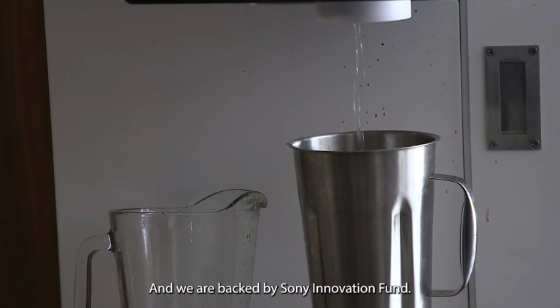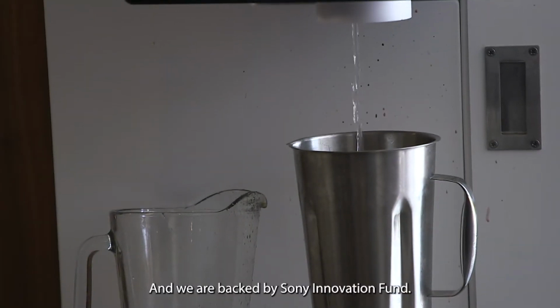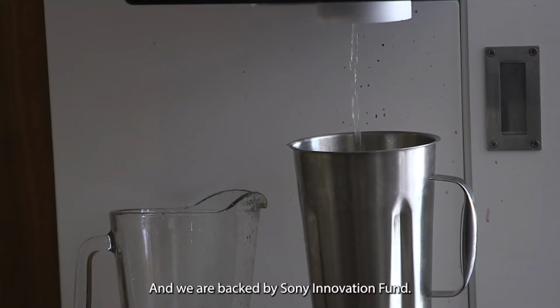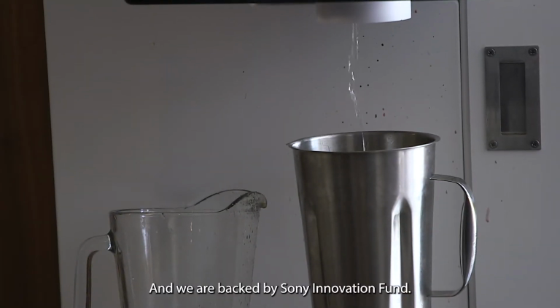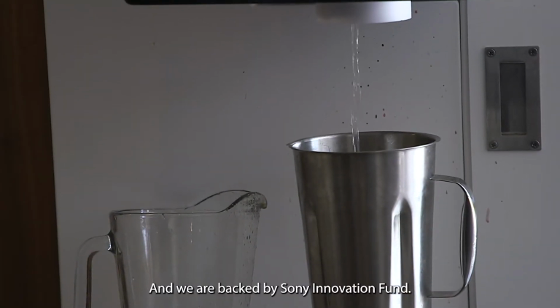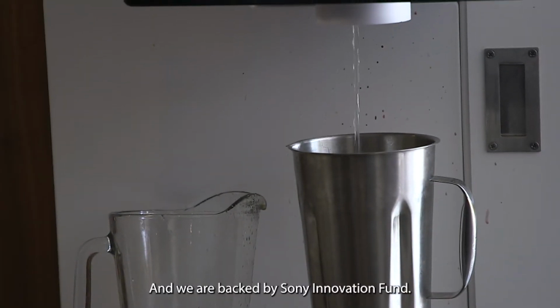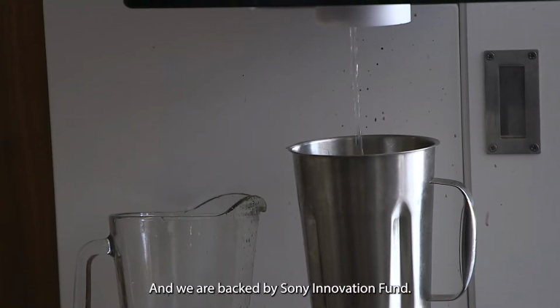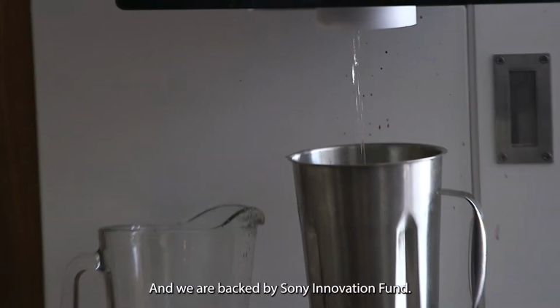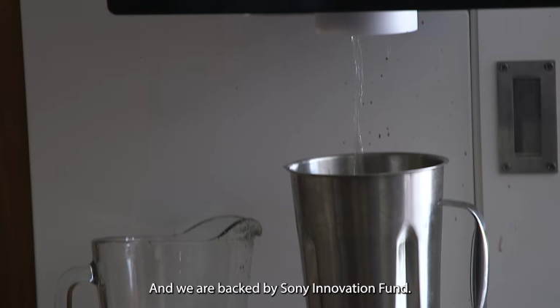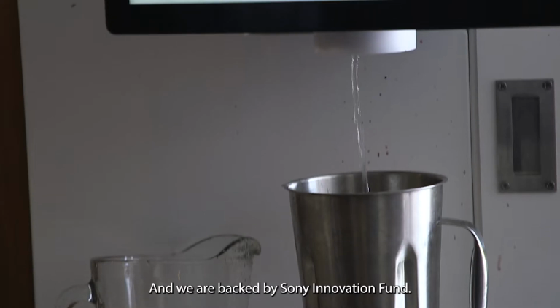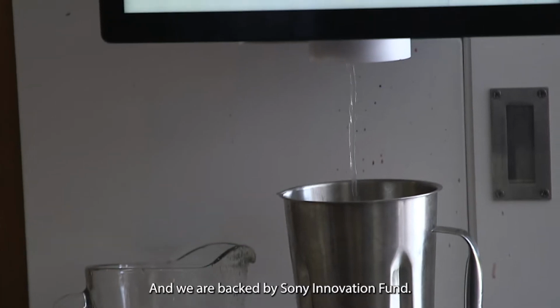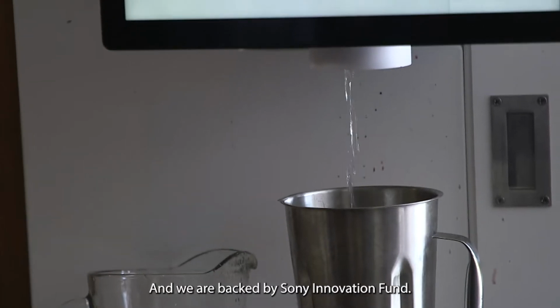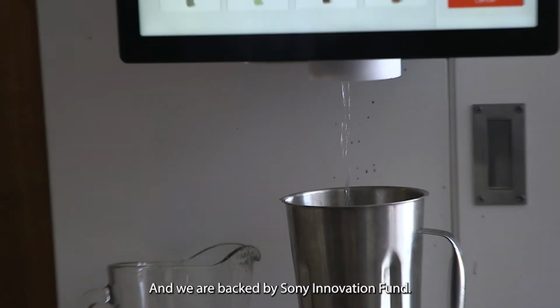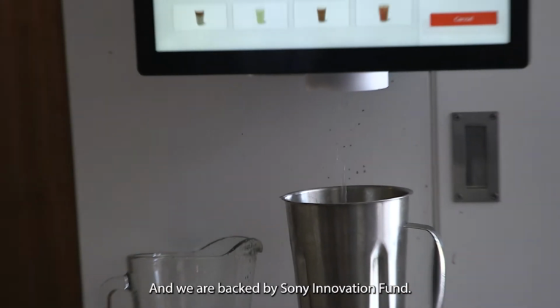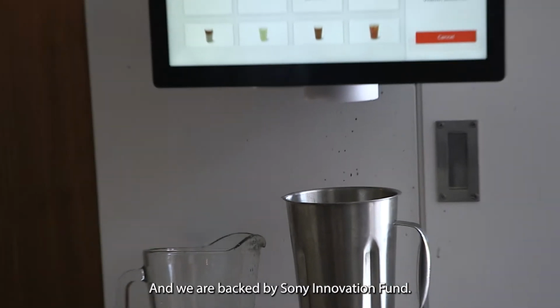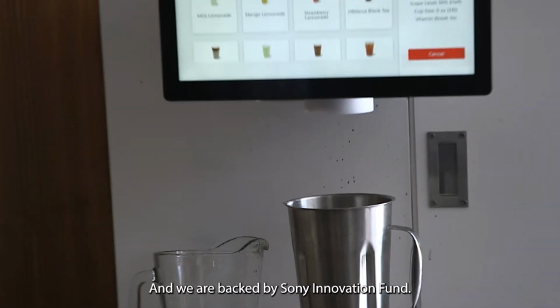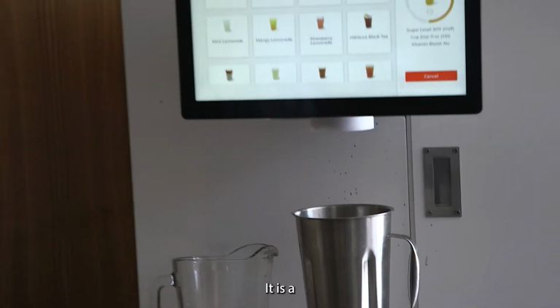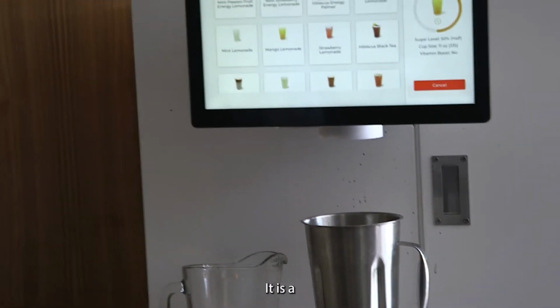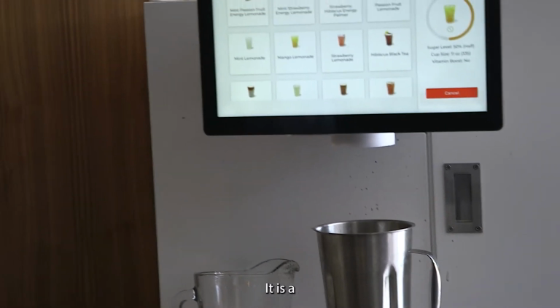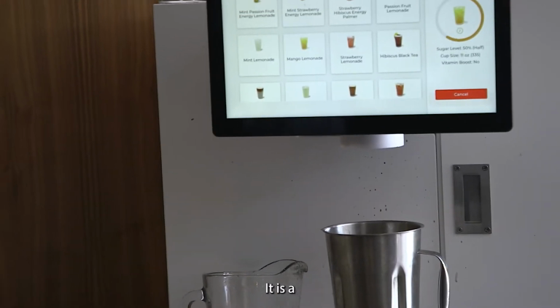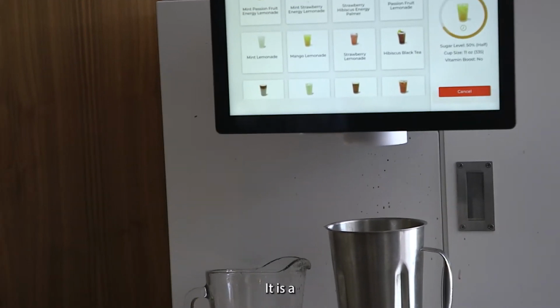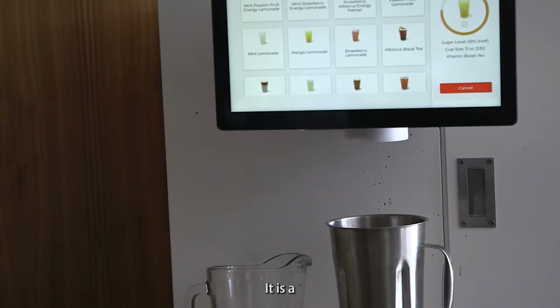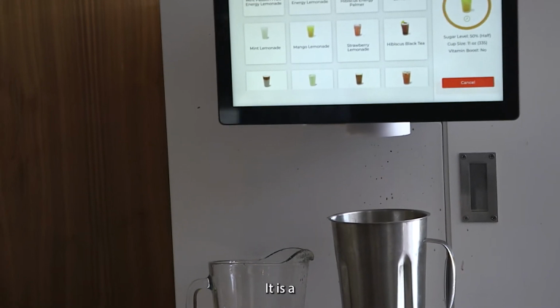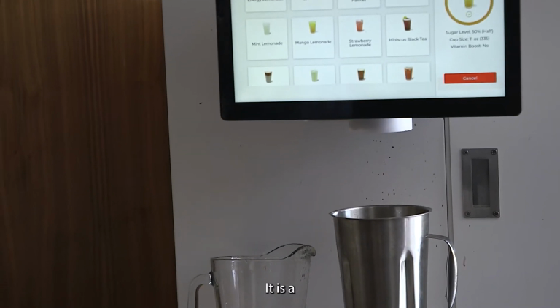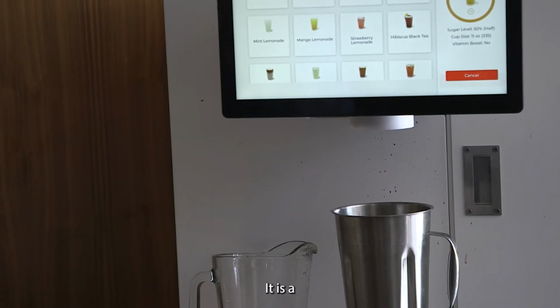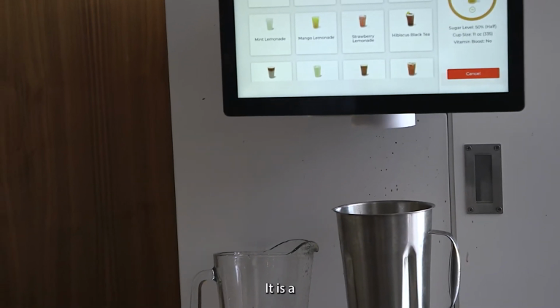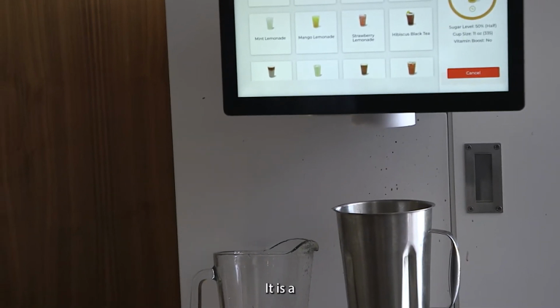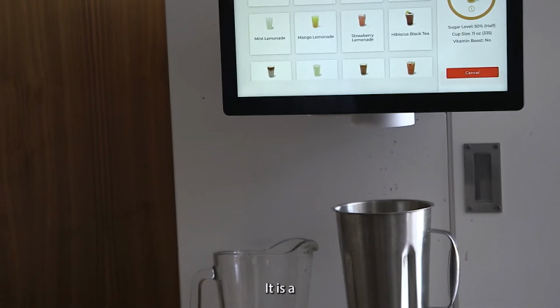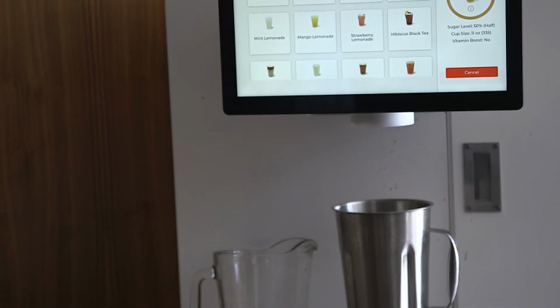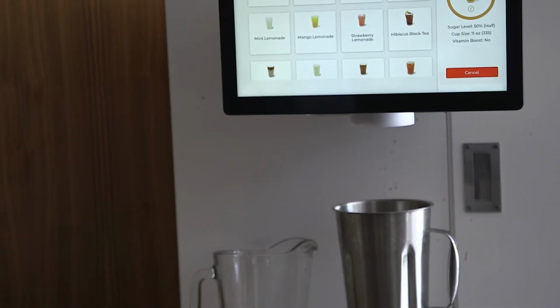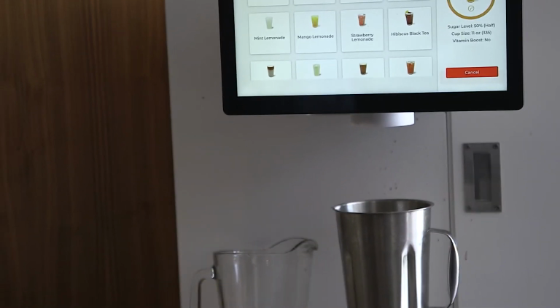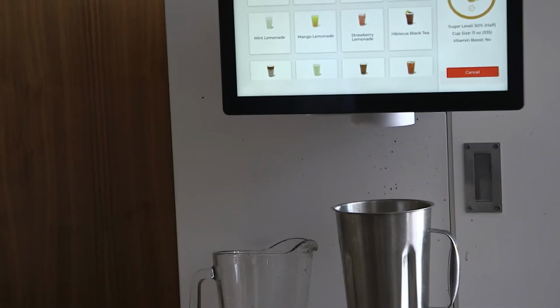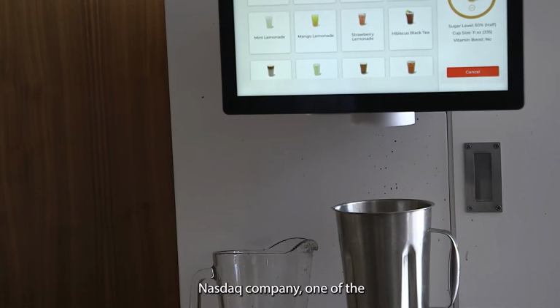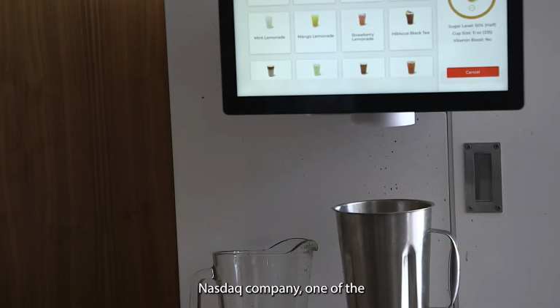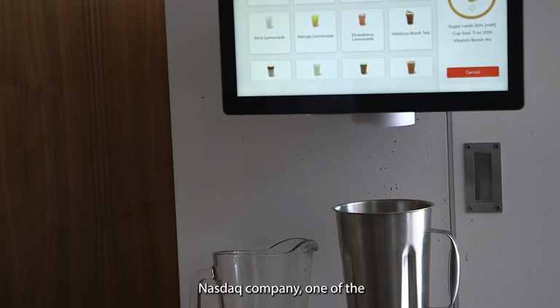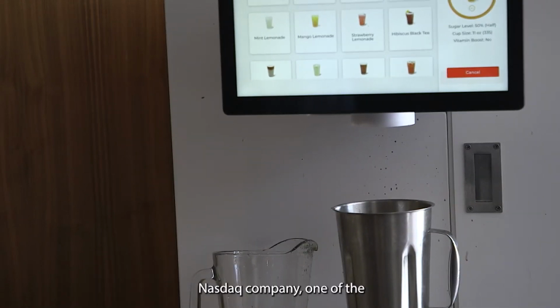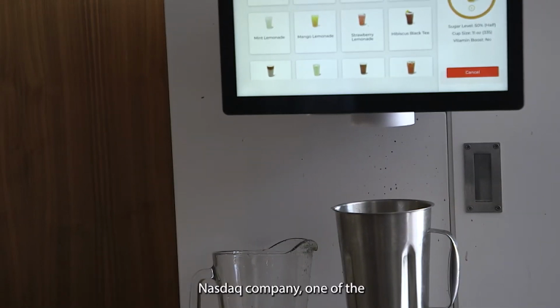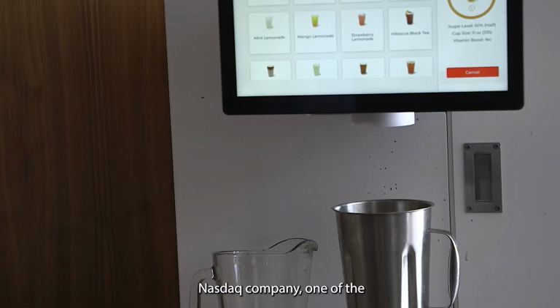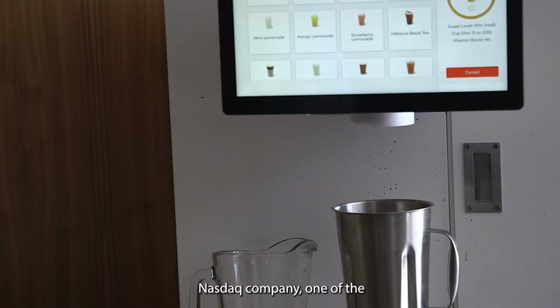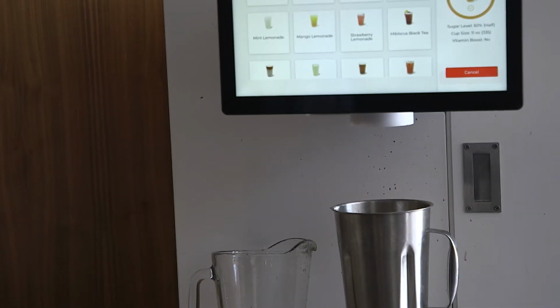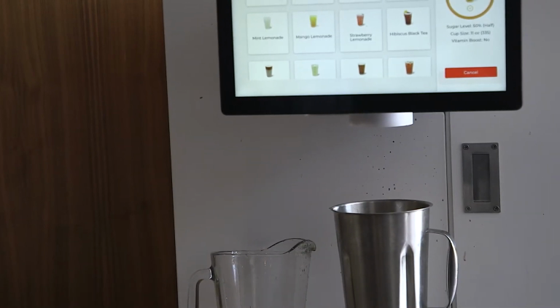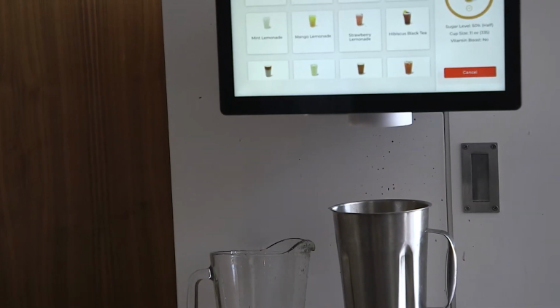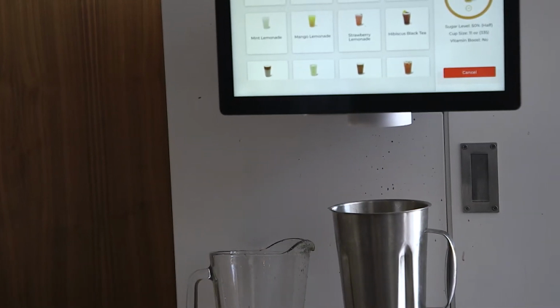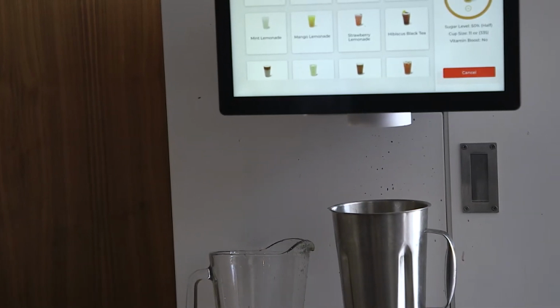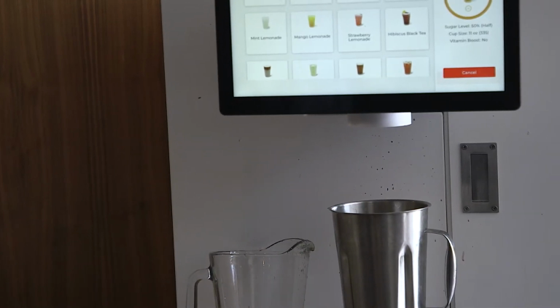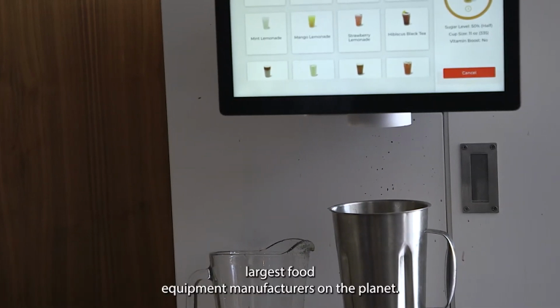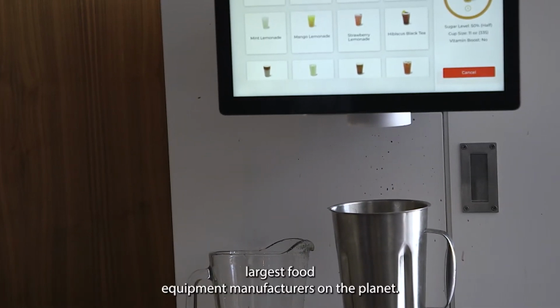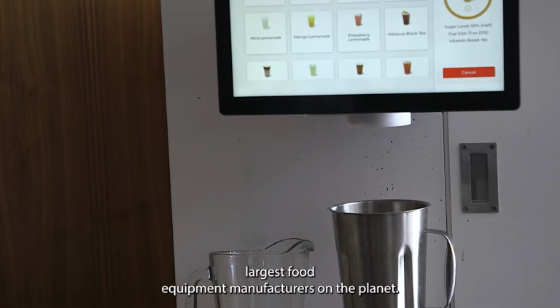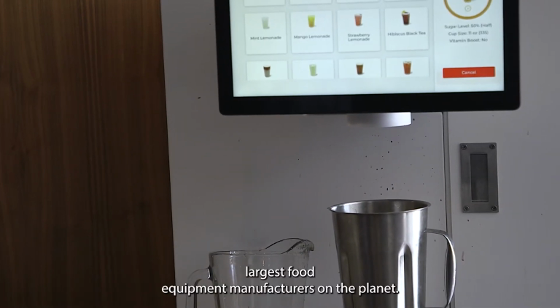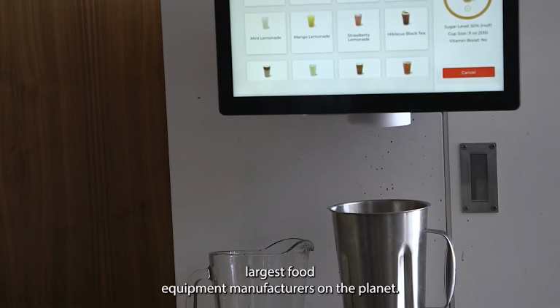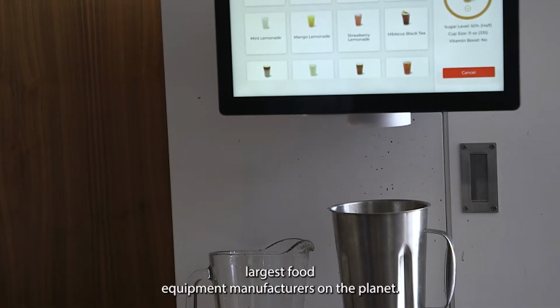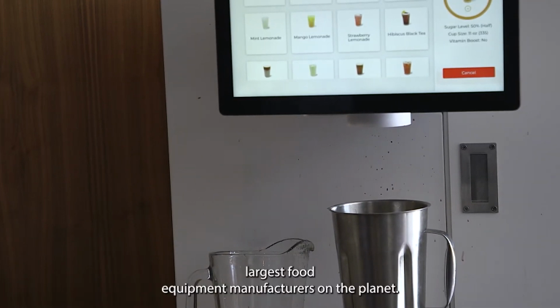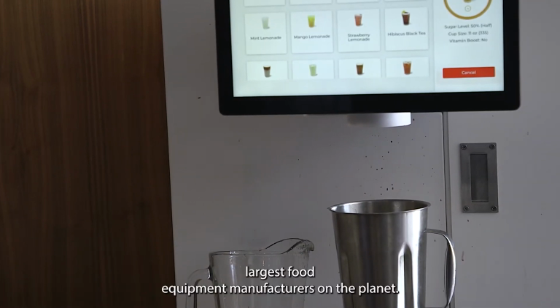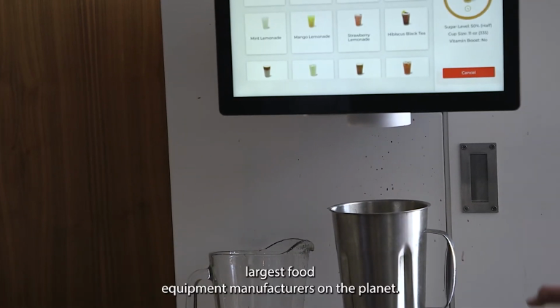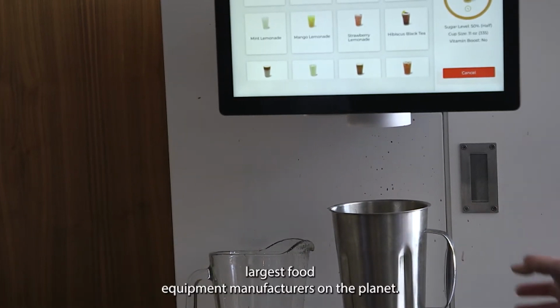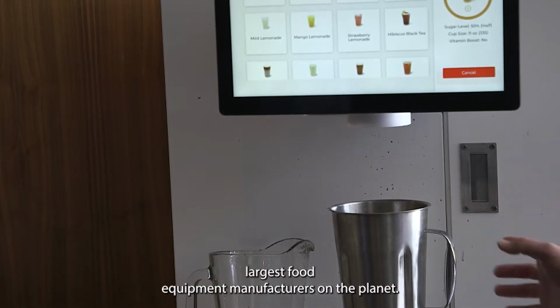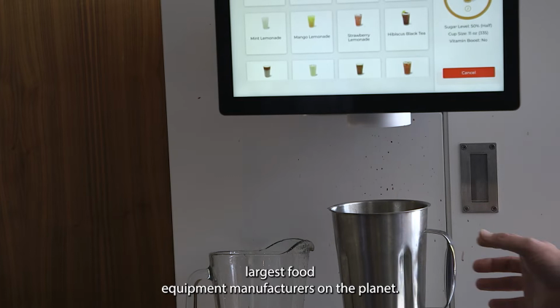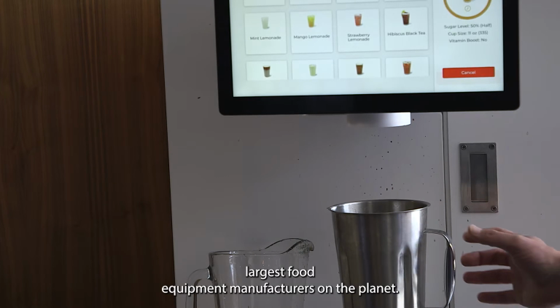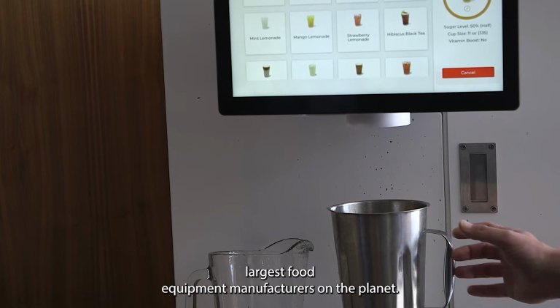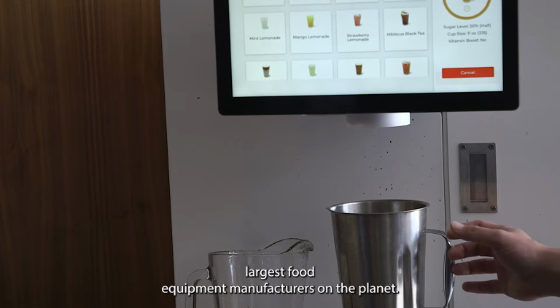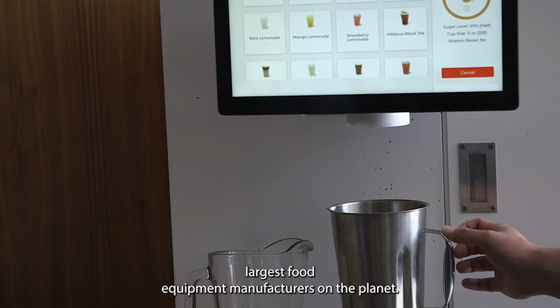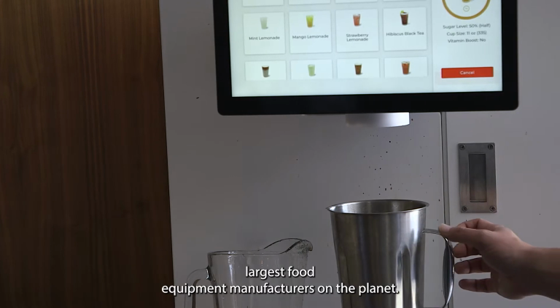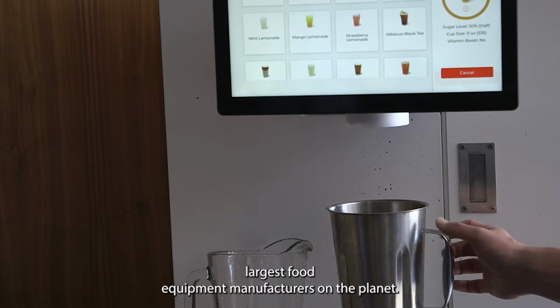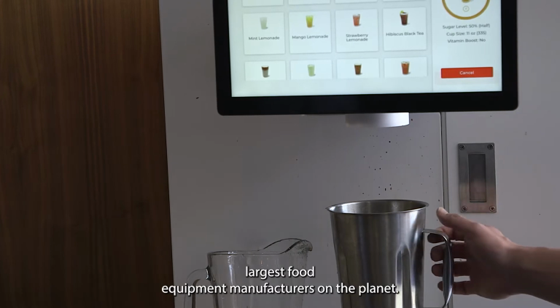We are backed by Sony Innovation Fund as well as Middleby, which is a NASDAQ-listed company and the largest food equipment manufacturer on the planet.